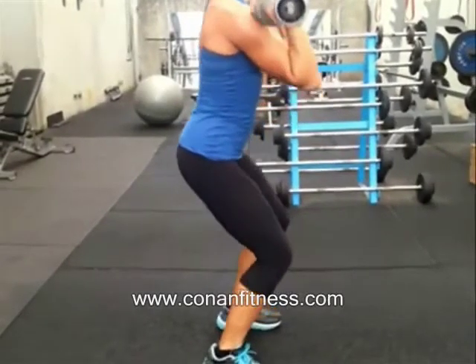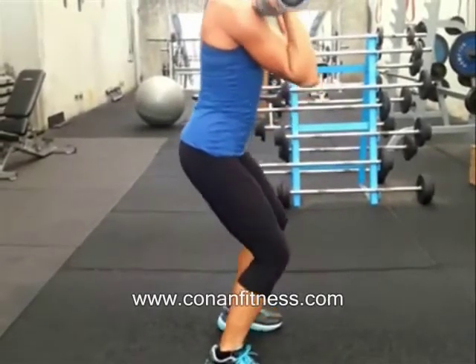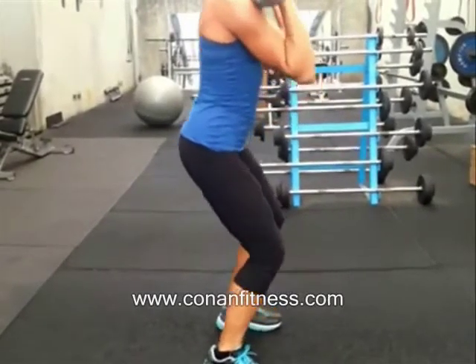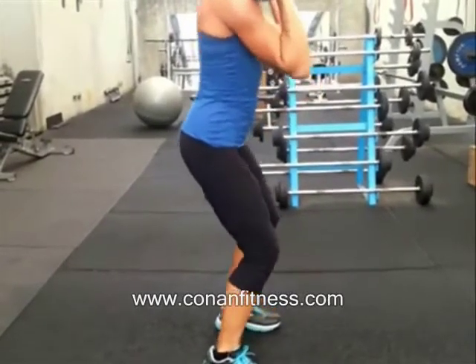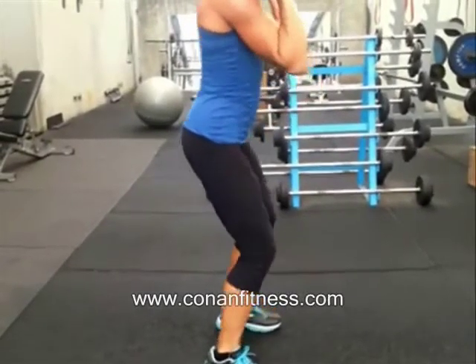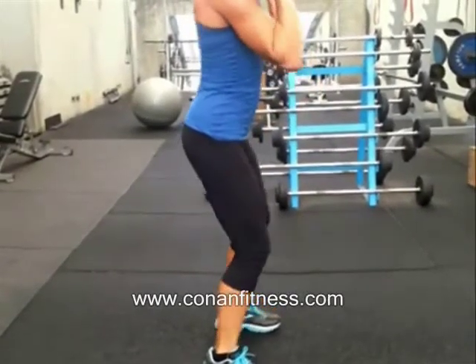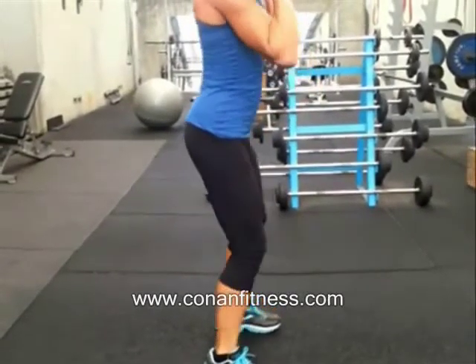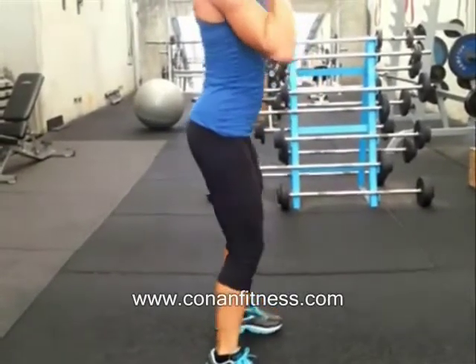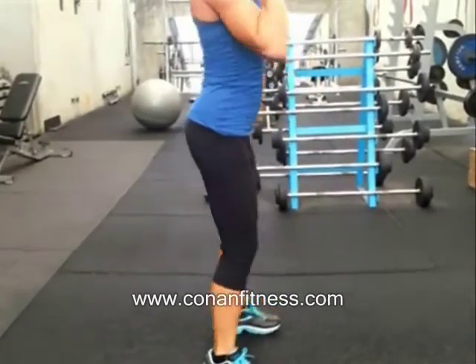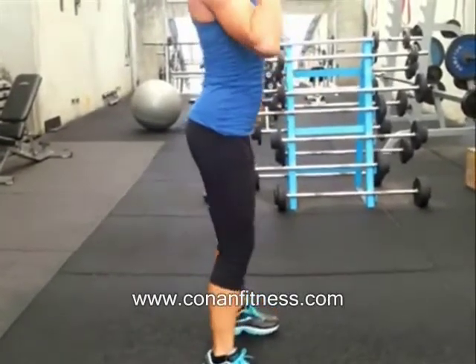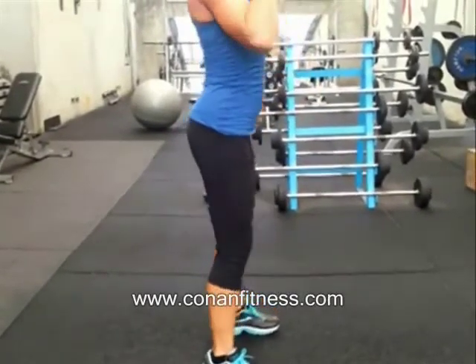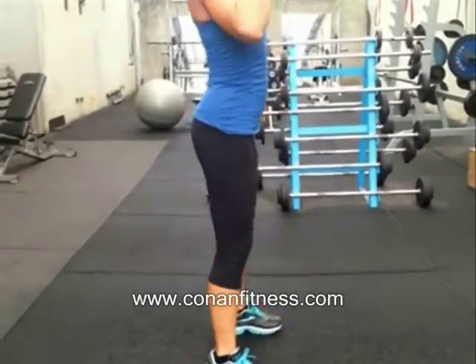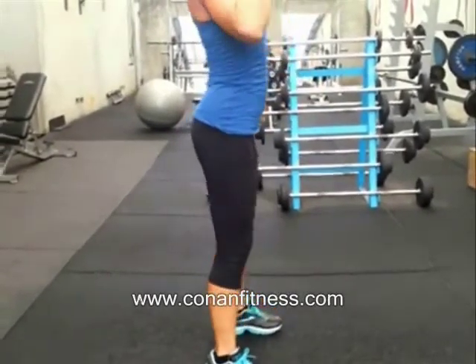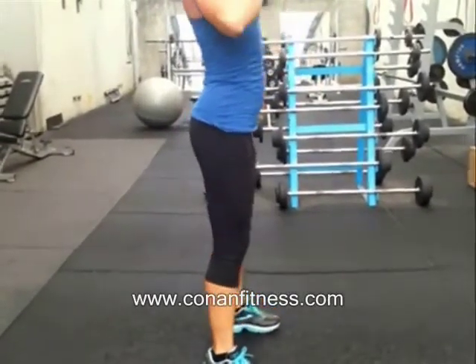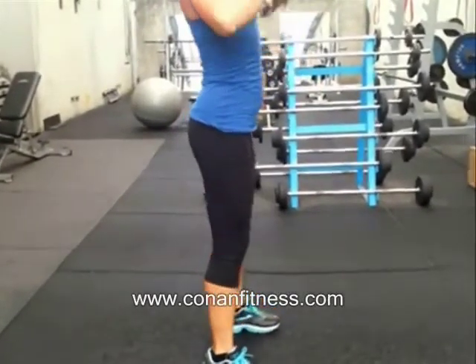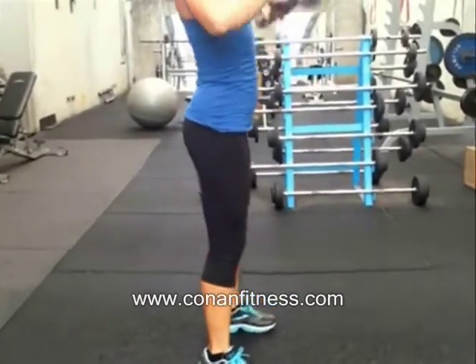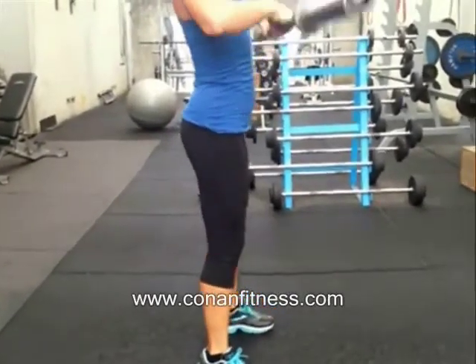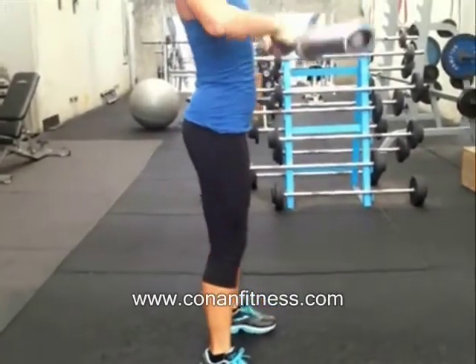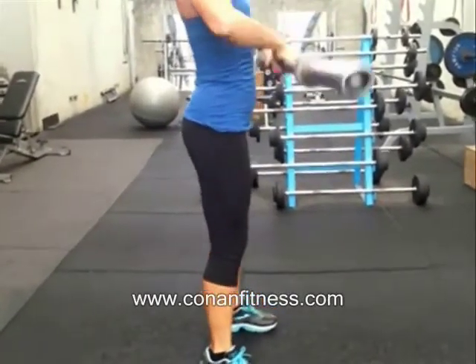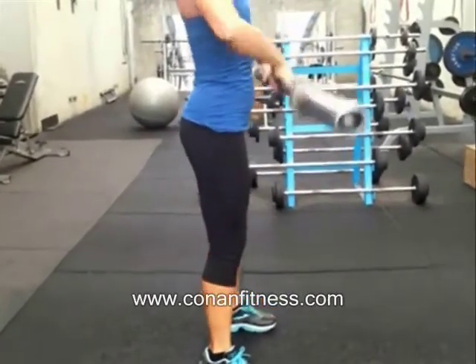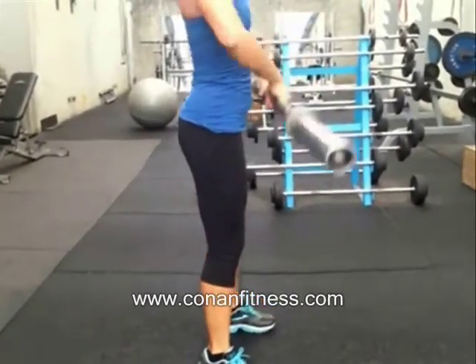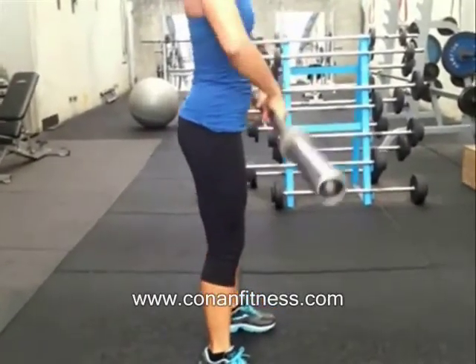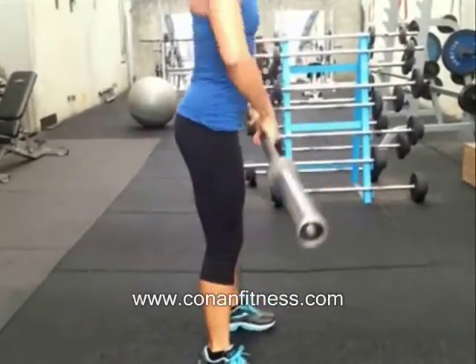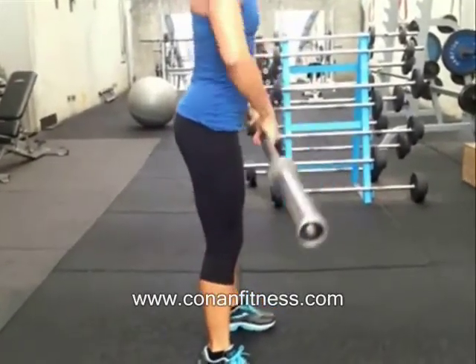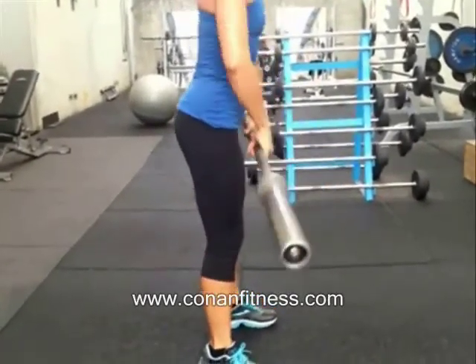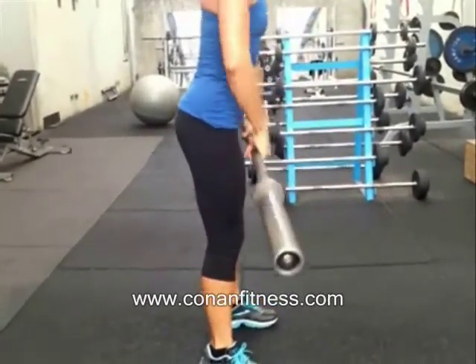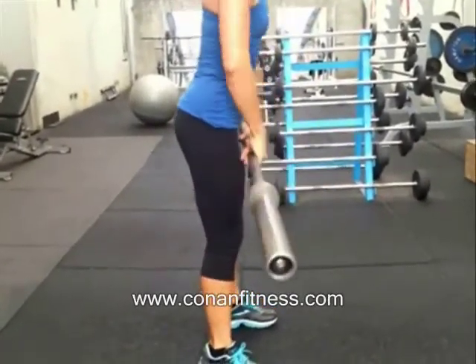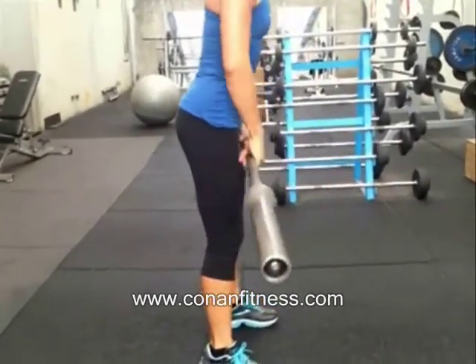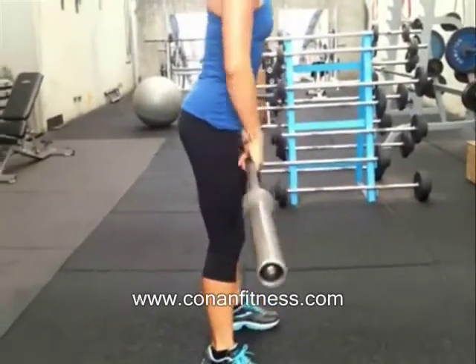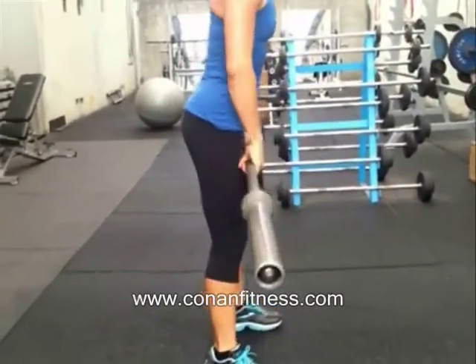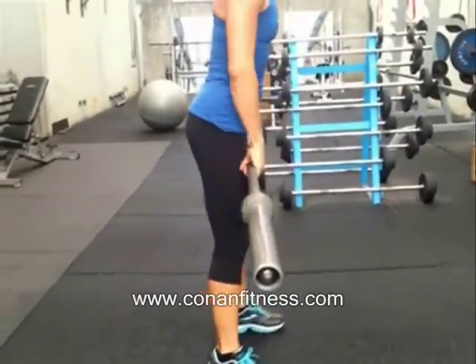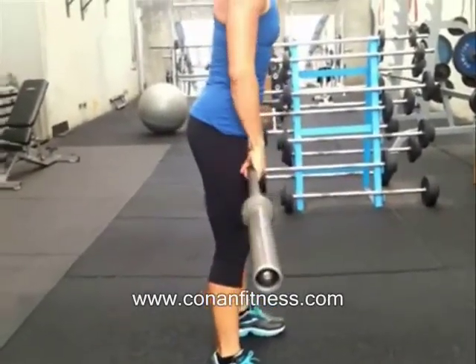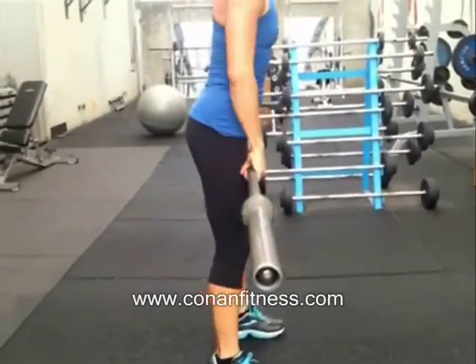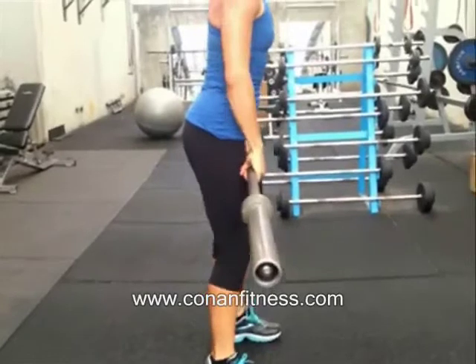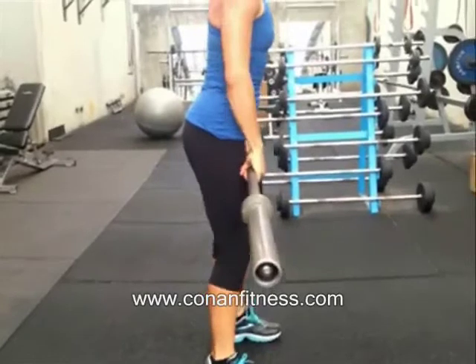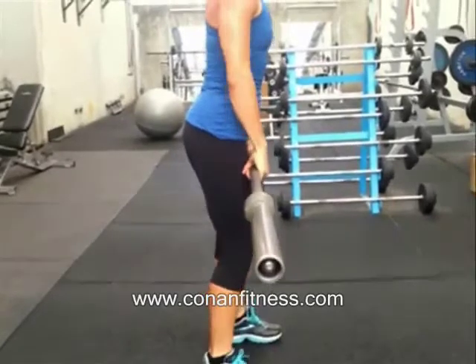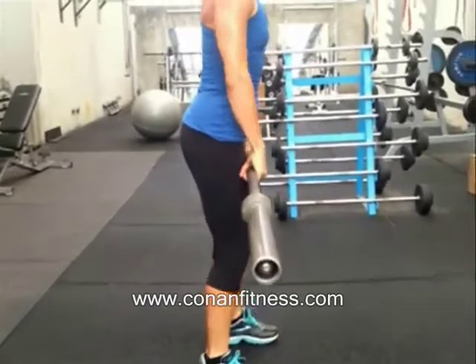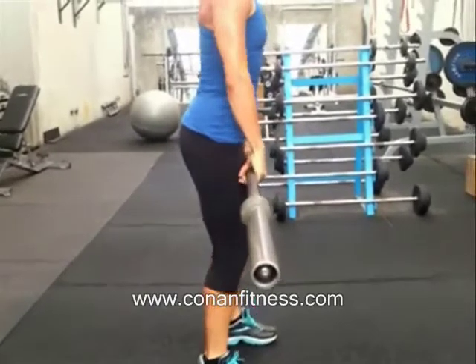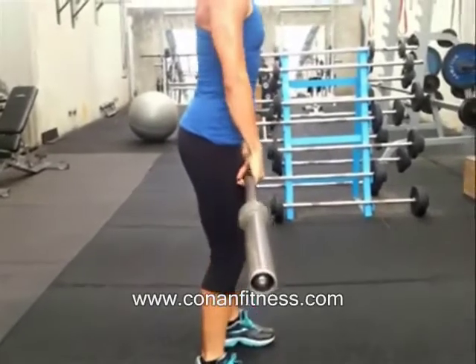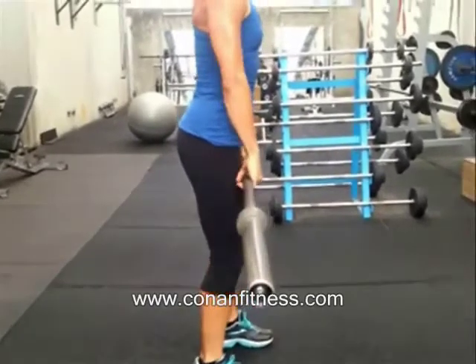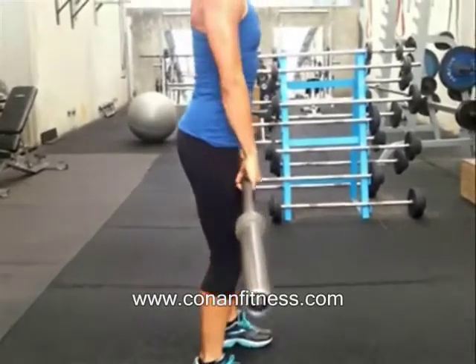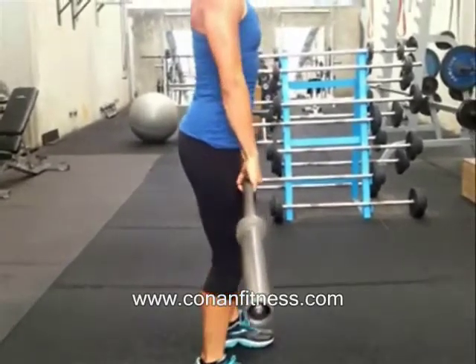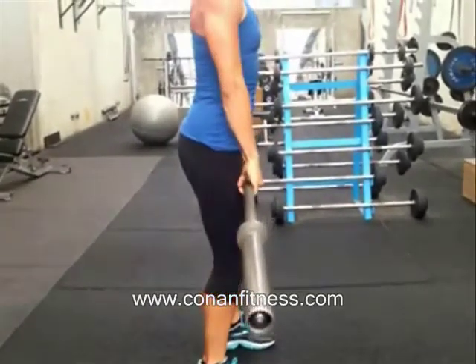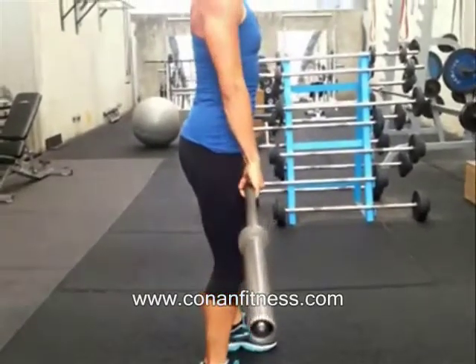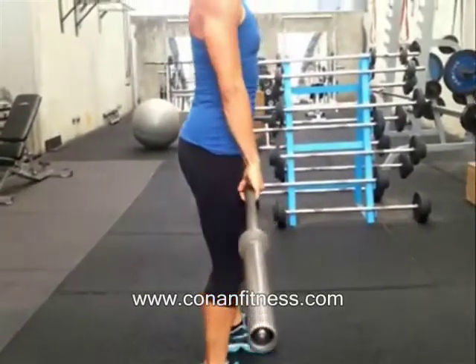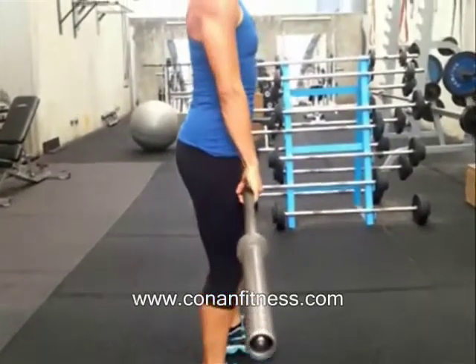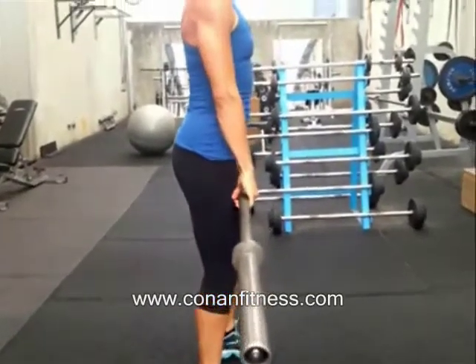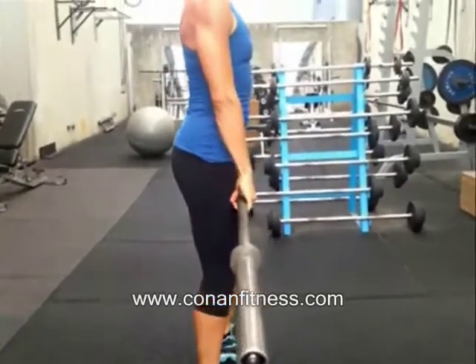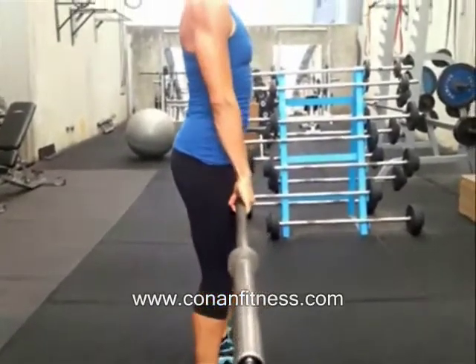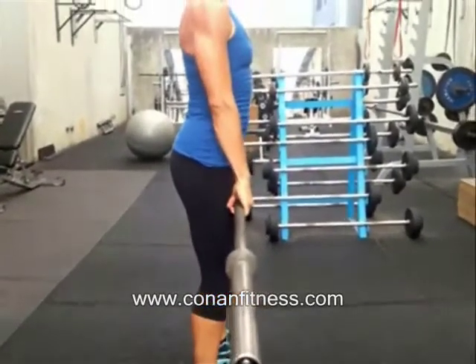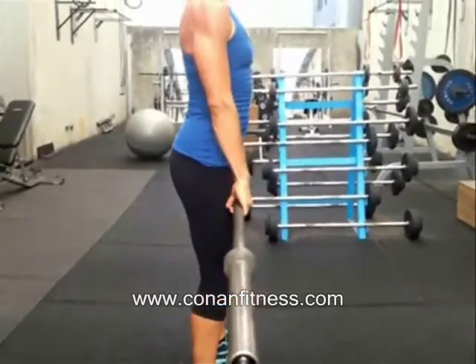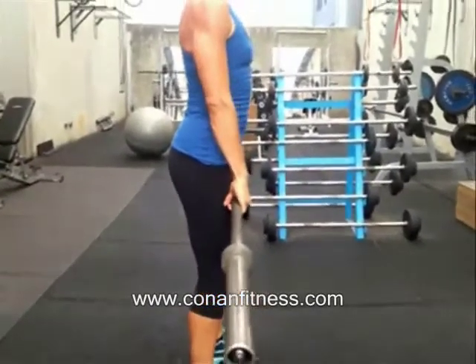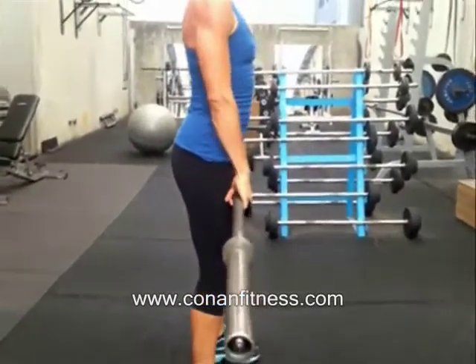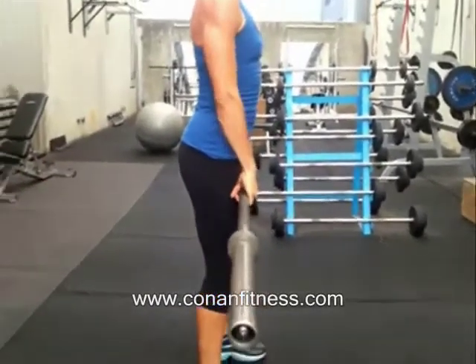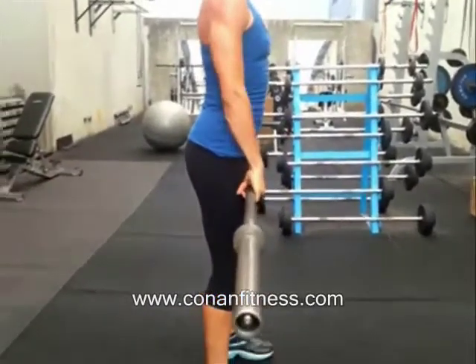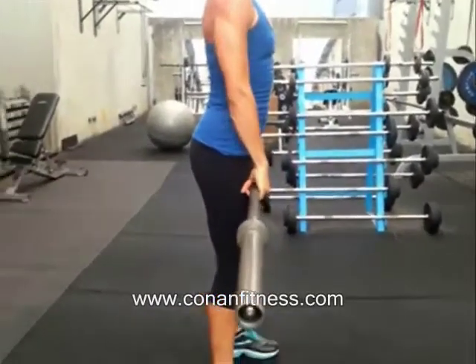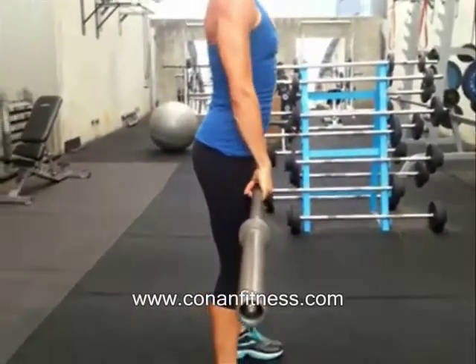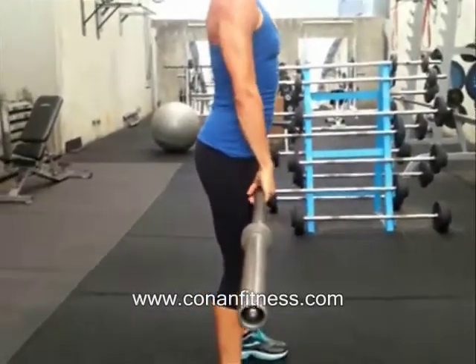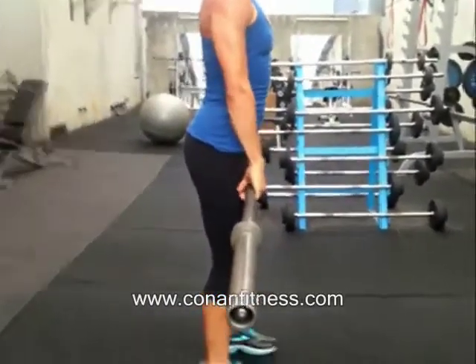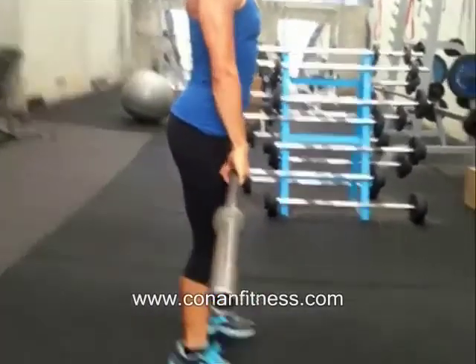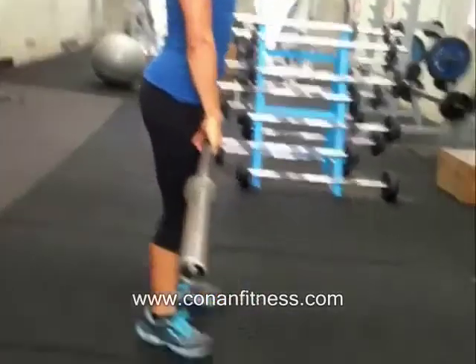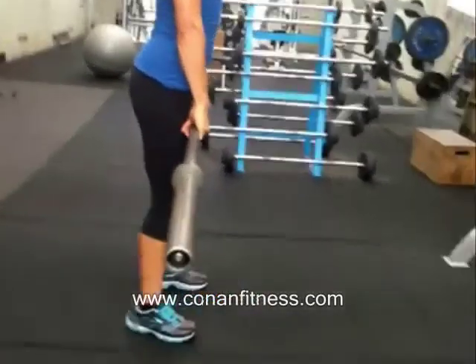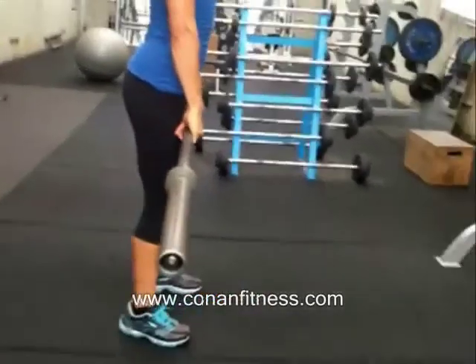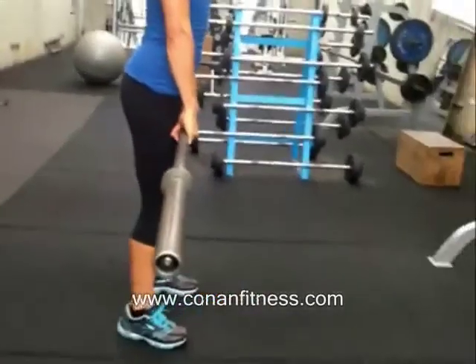You'll also notice she didn't catch it in a full deep front squat — it's just a power clean, so only a mini squat will do.